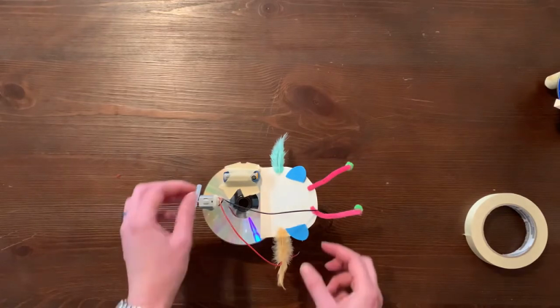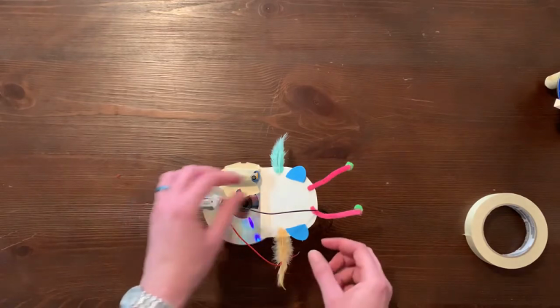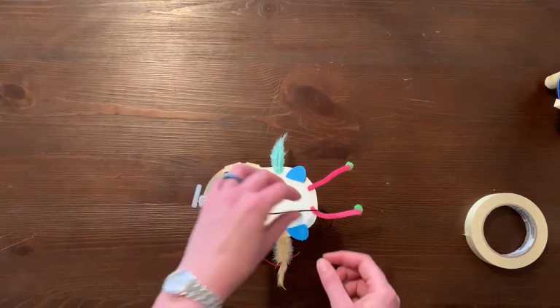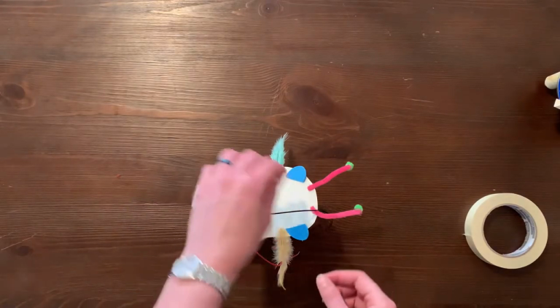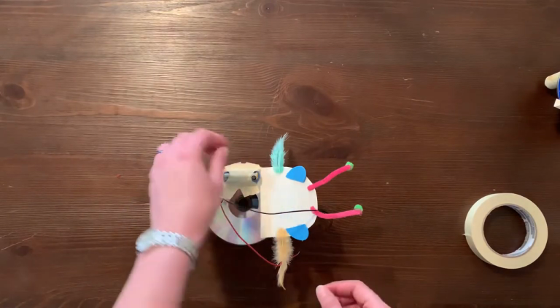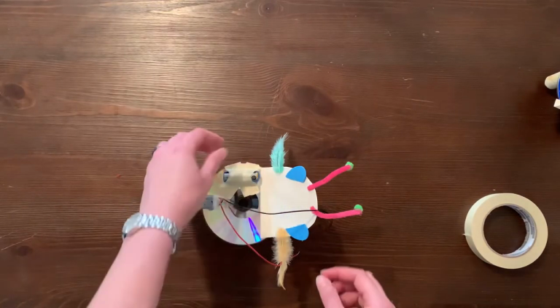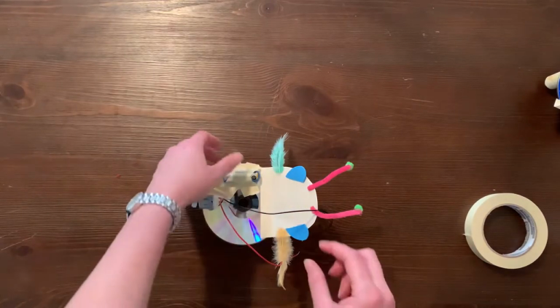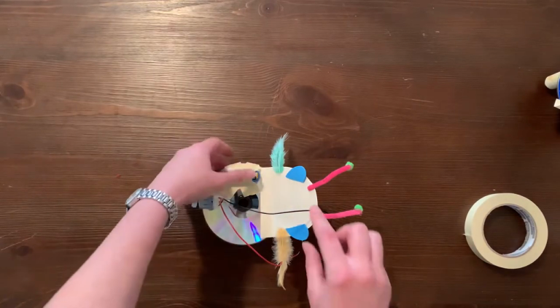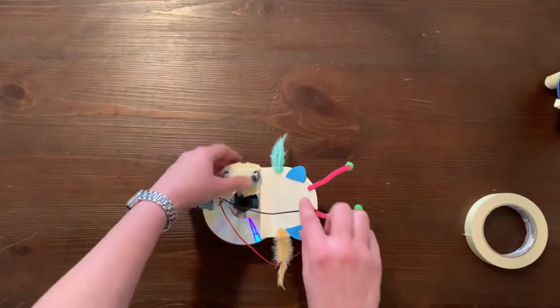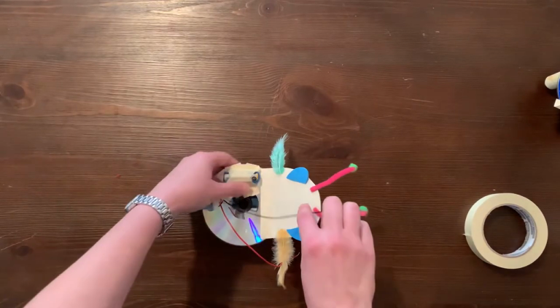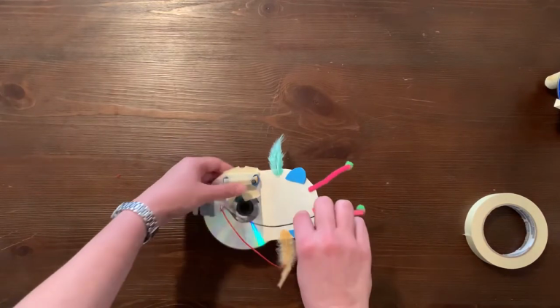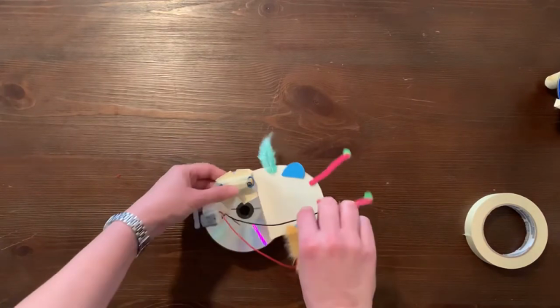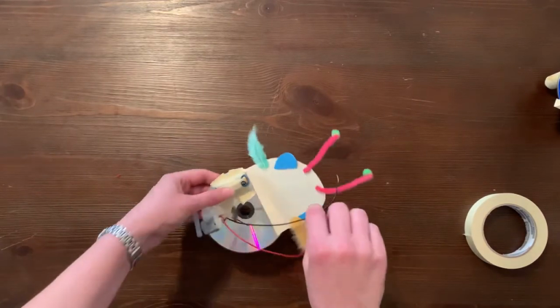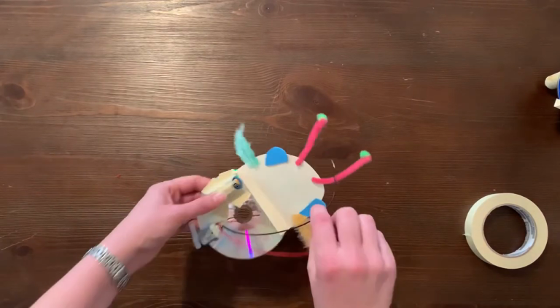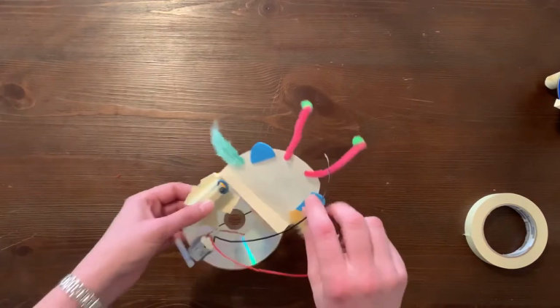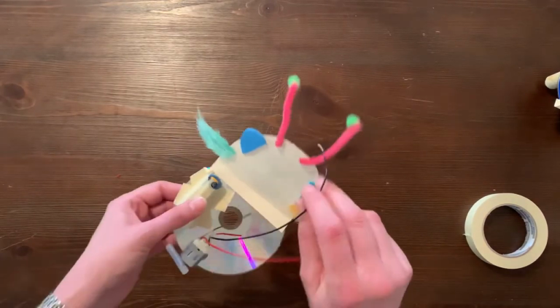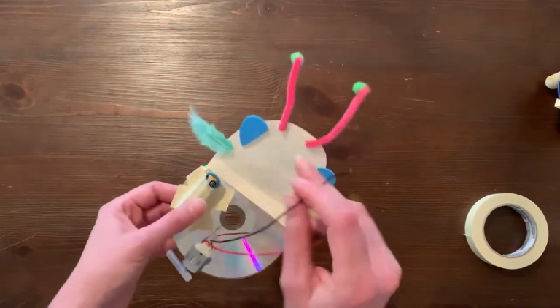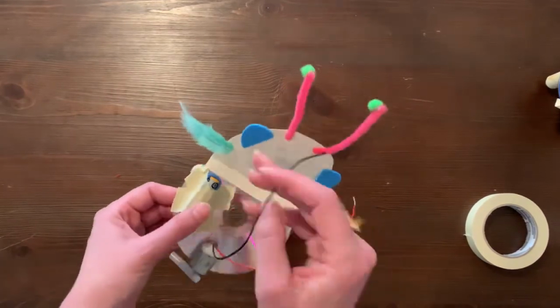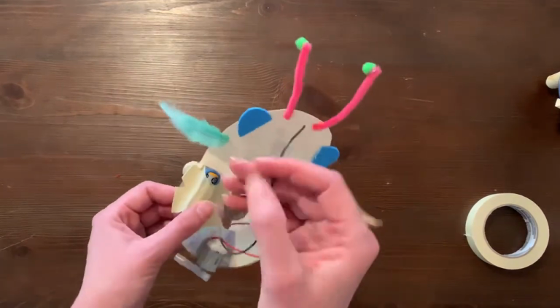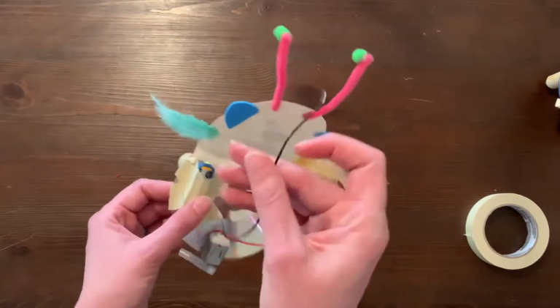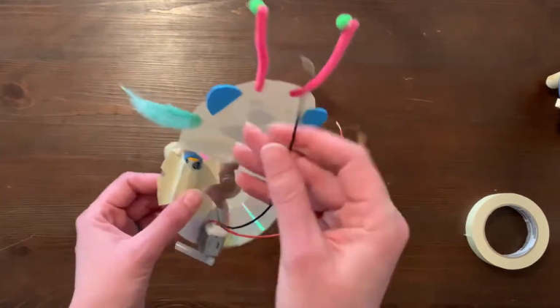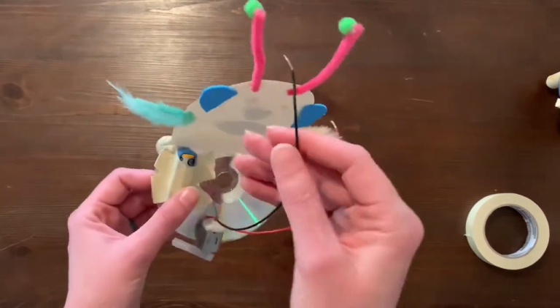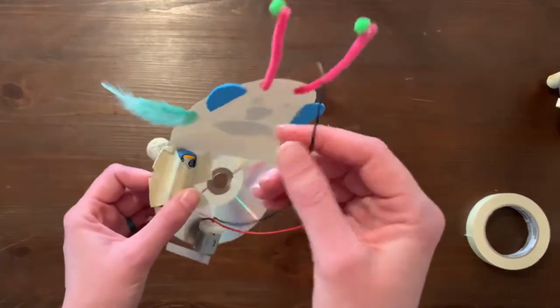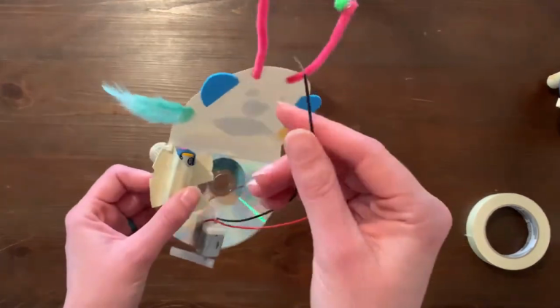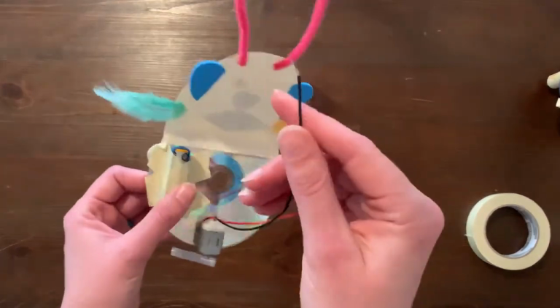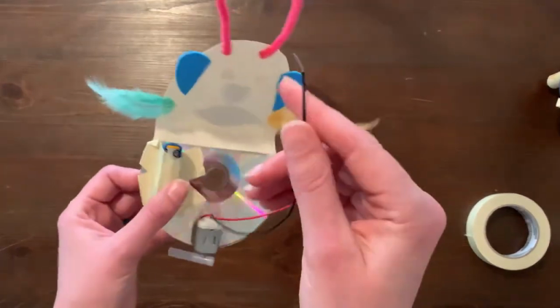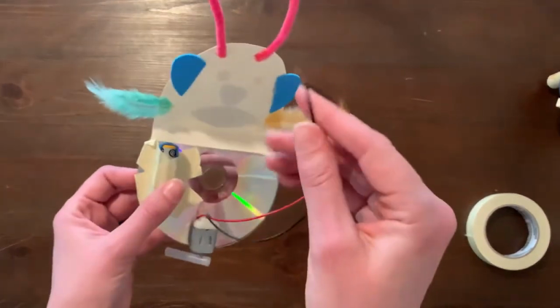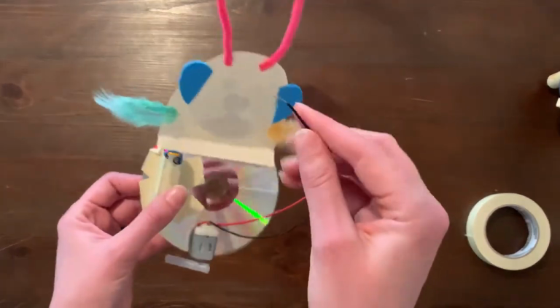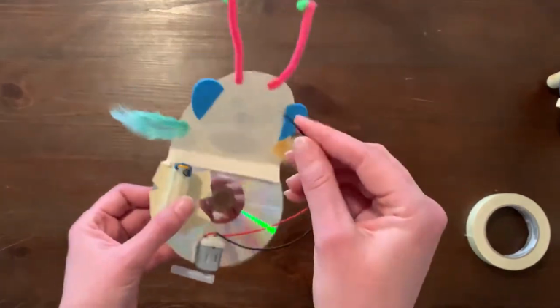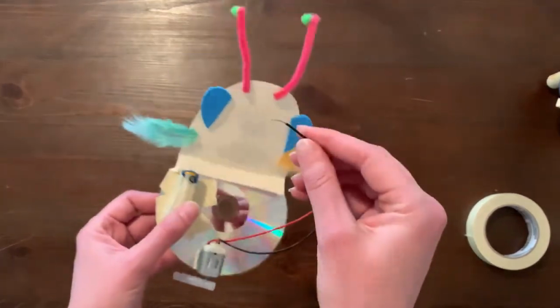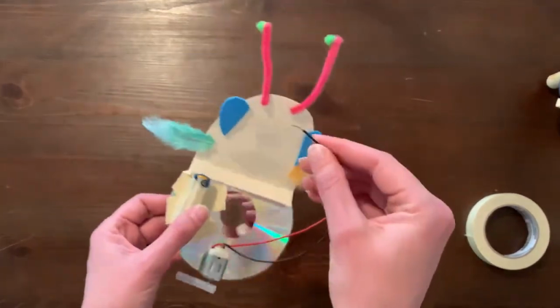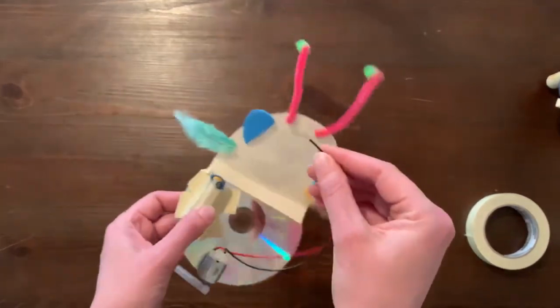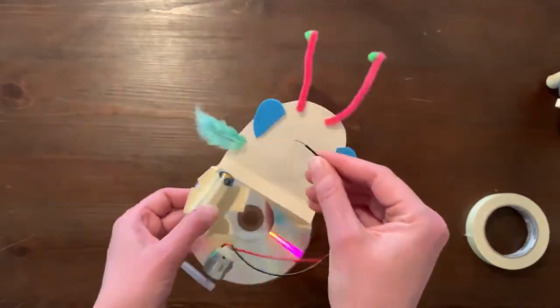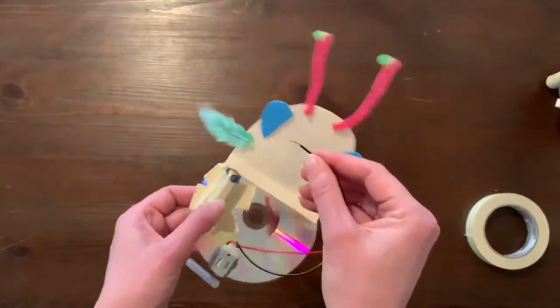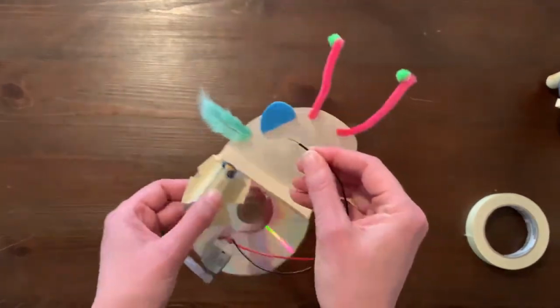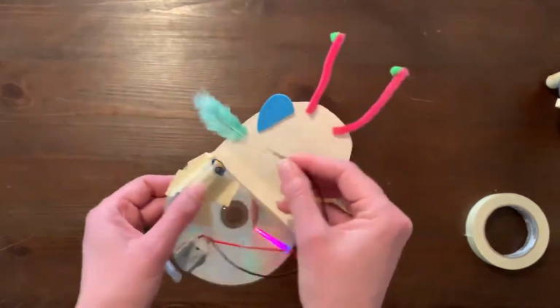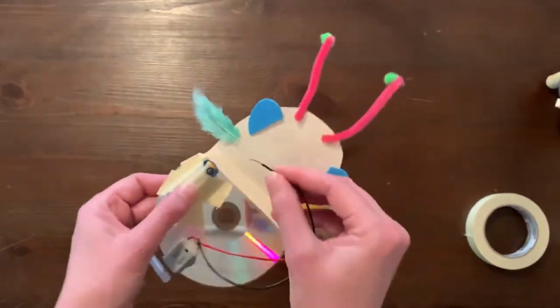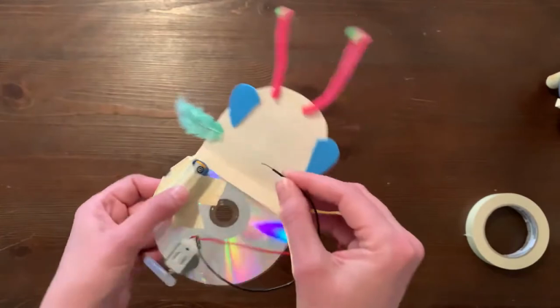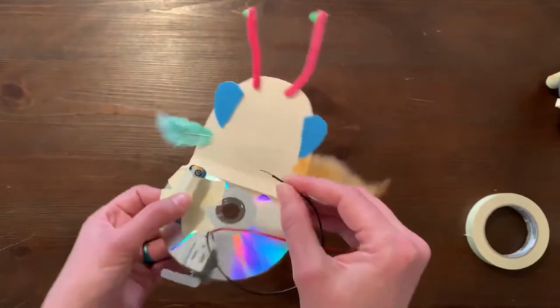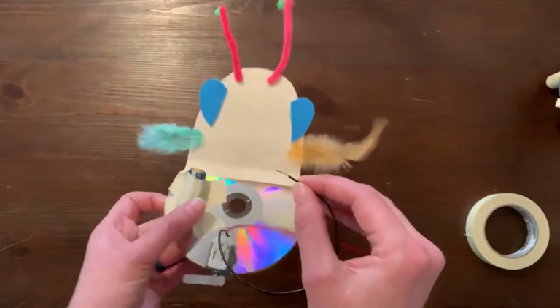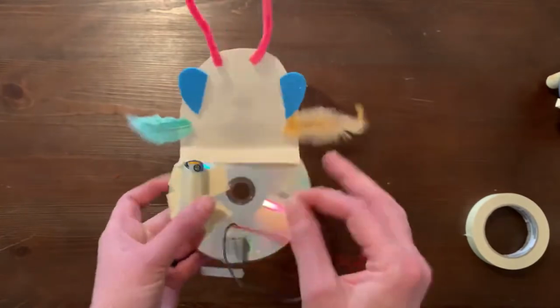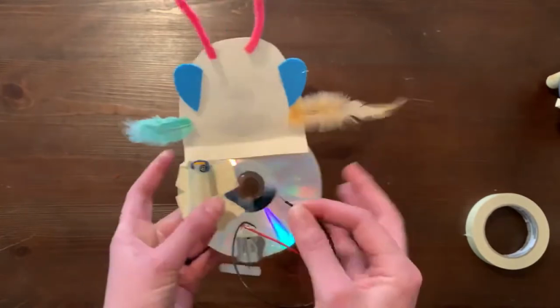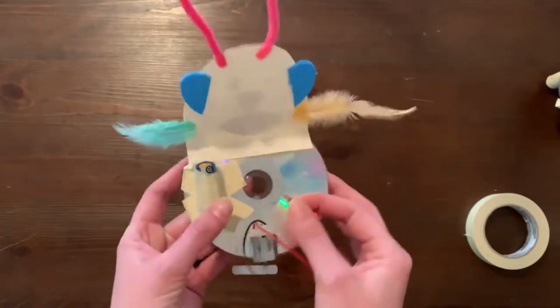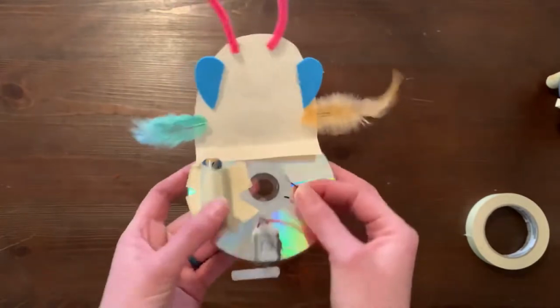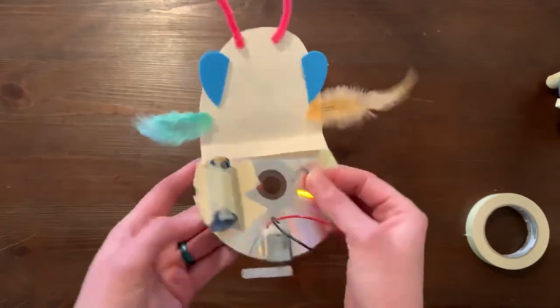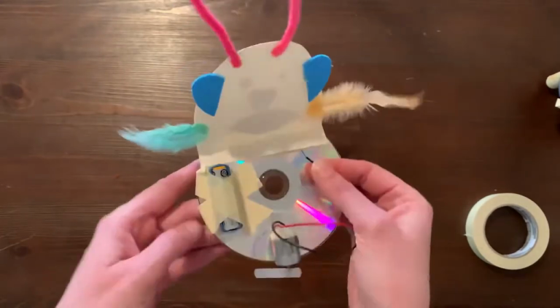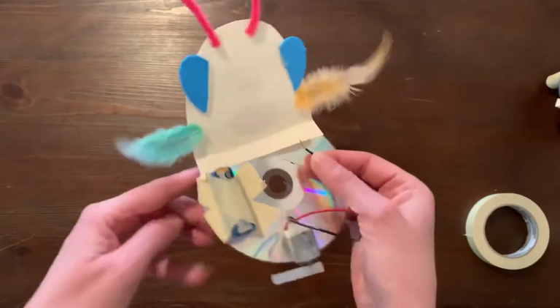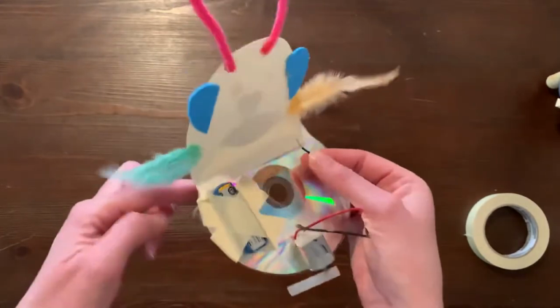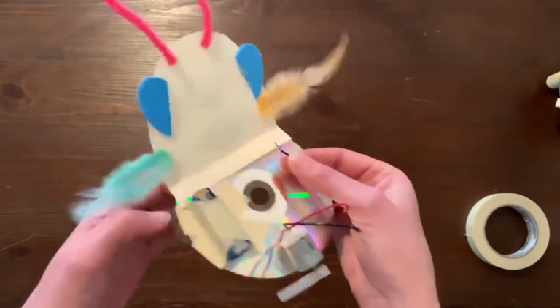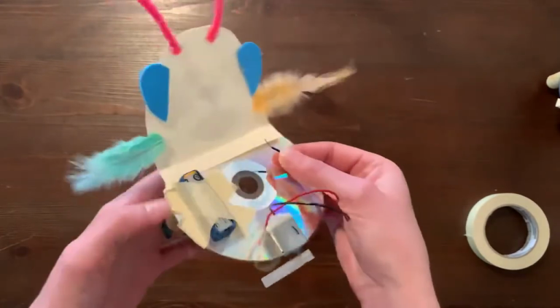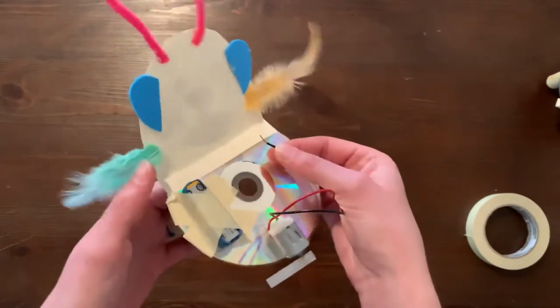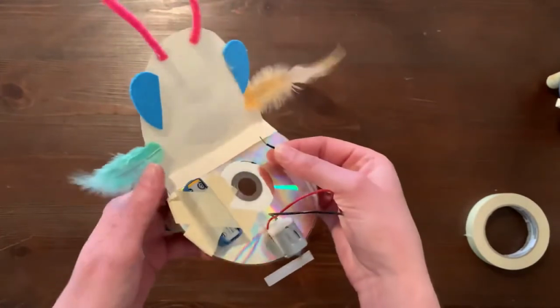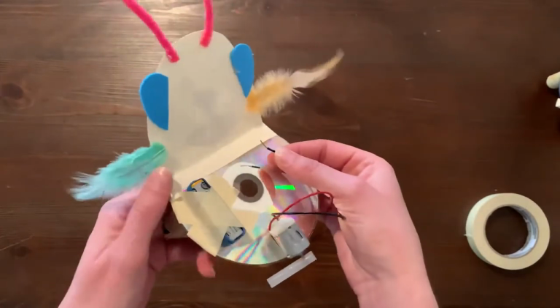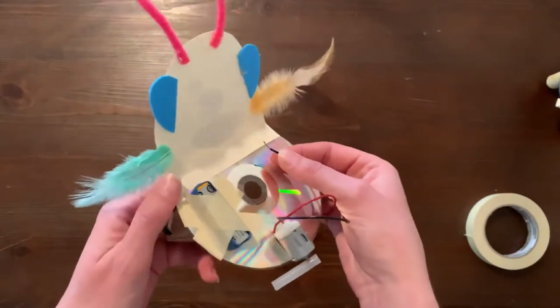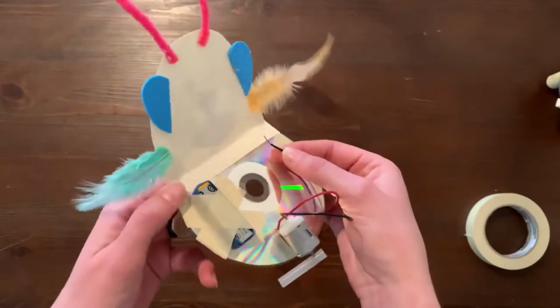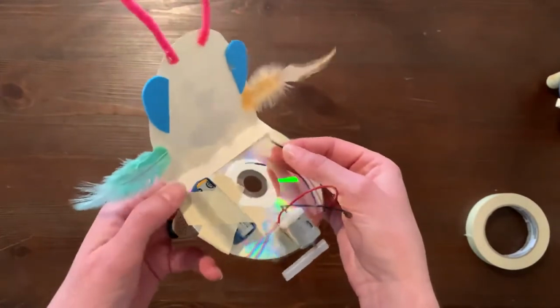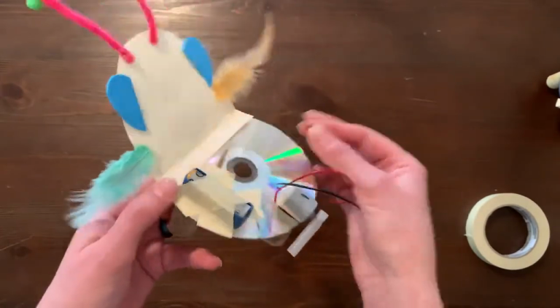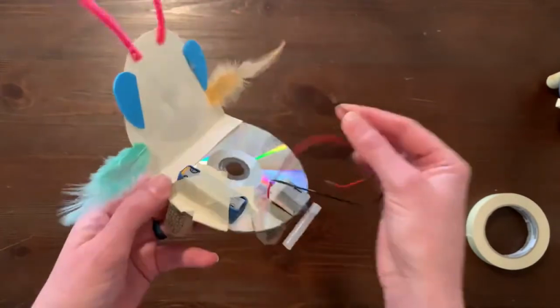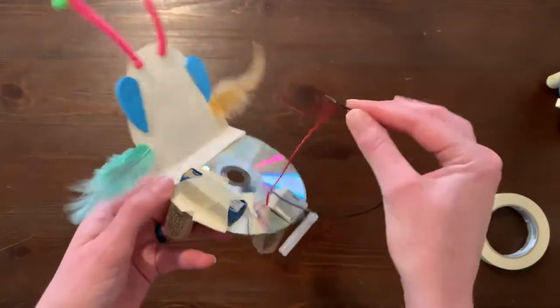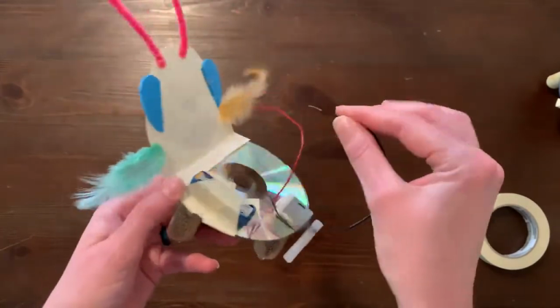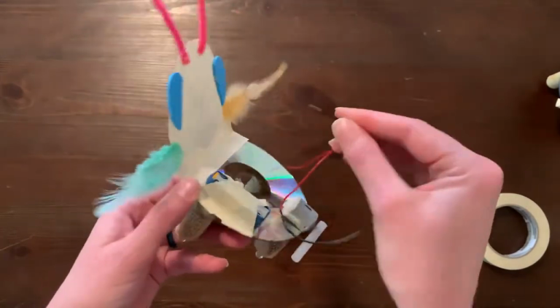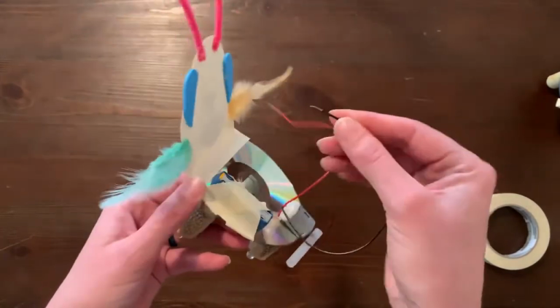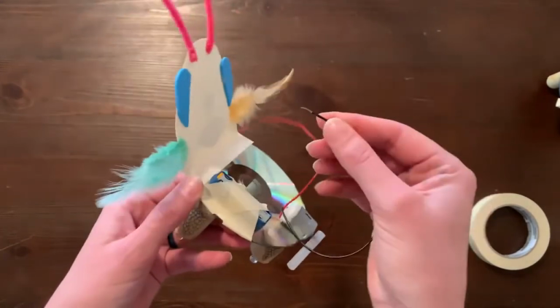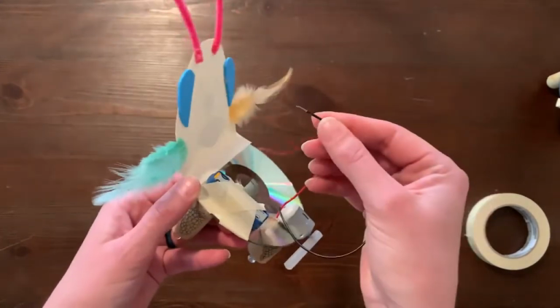To connect your Animal Bot, insert one wire in between the terminal of the battery and the rubber band. Repeat with the other wire on the other terminal.